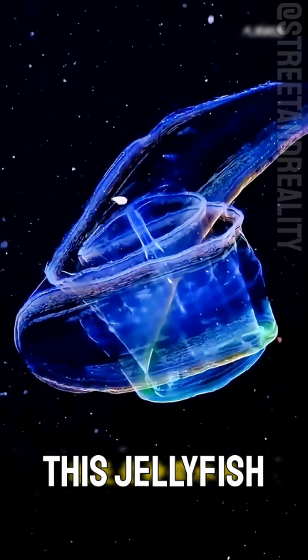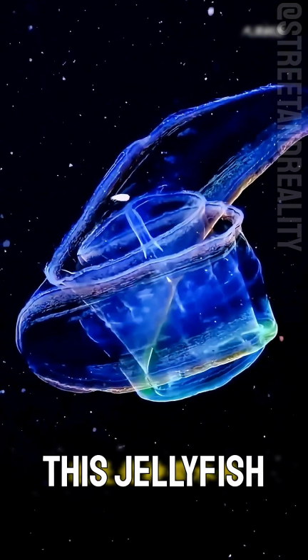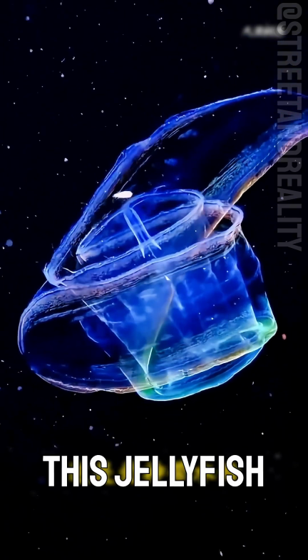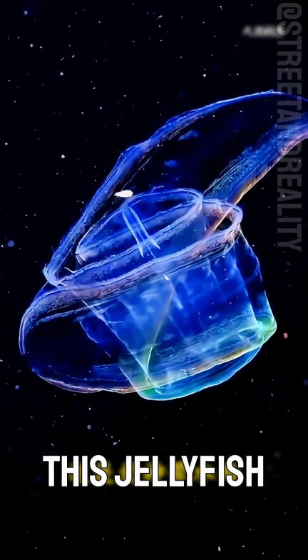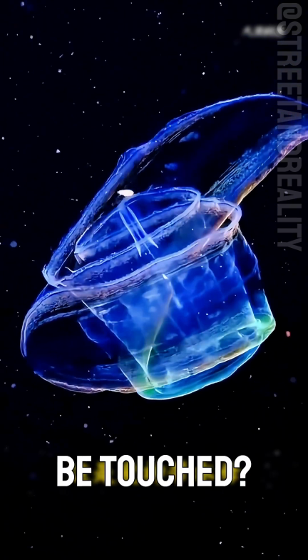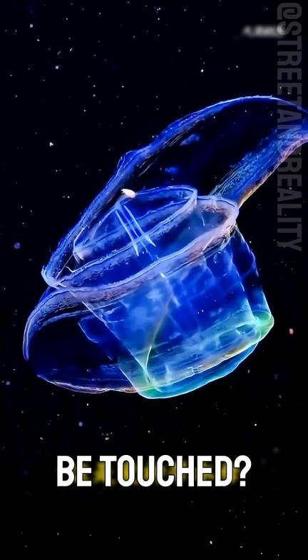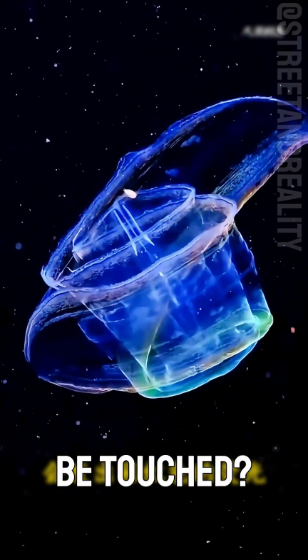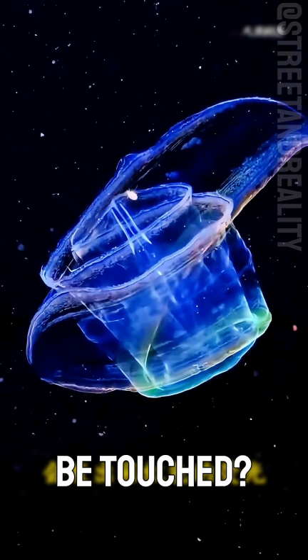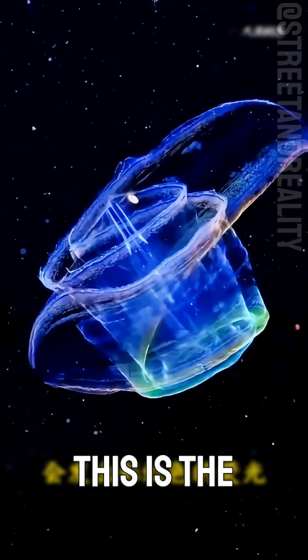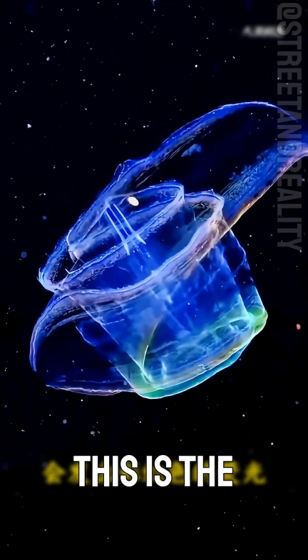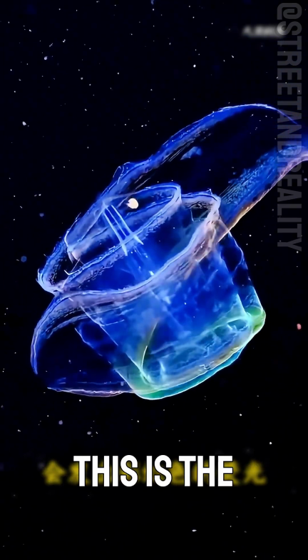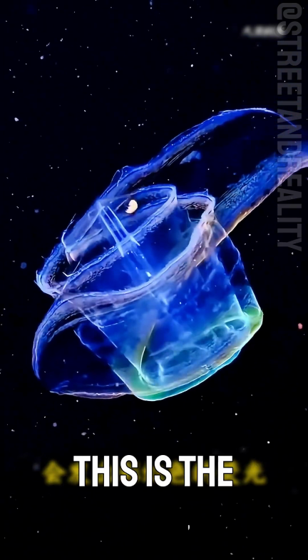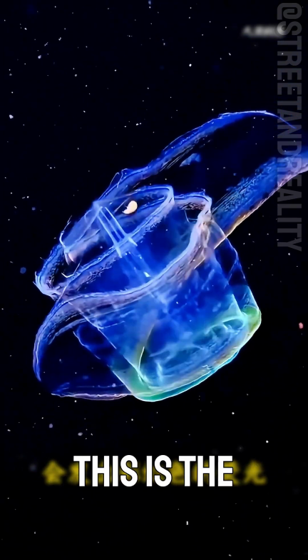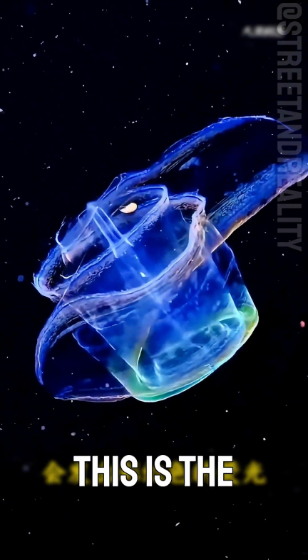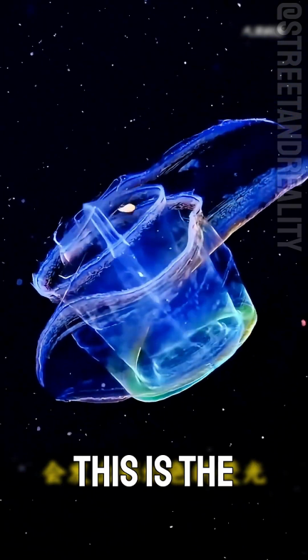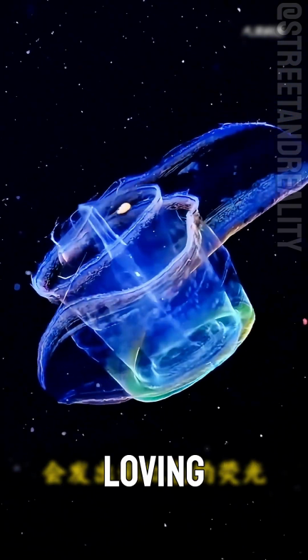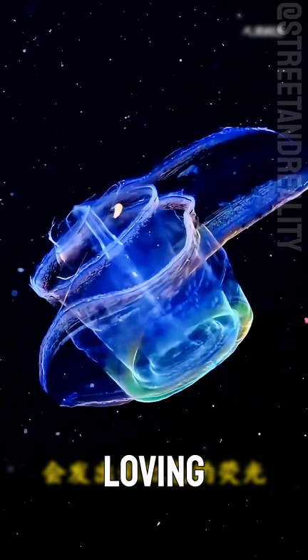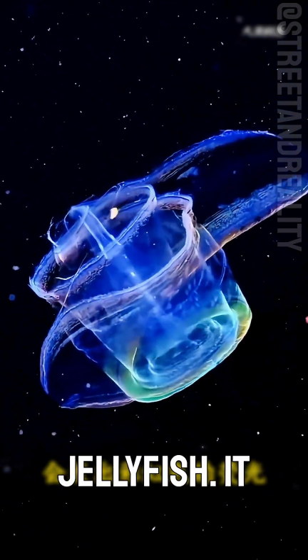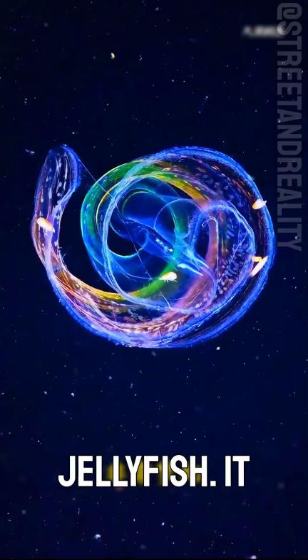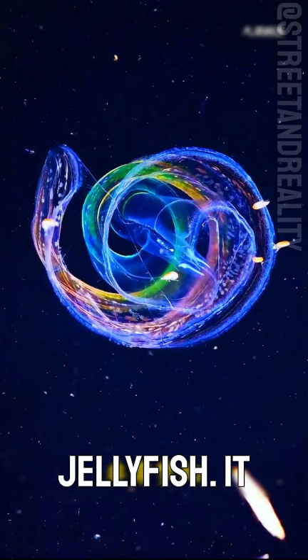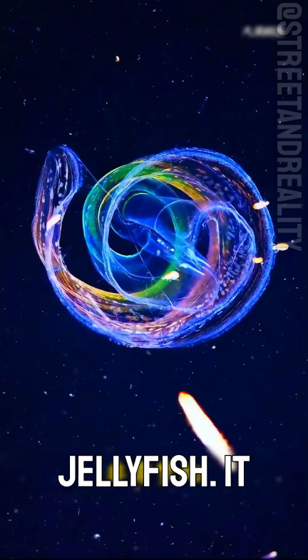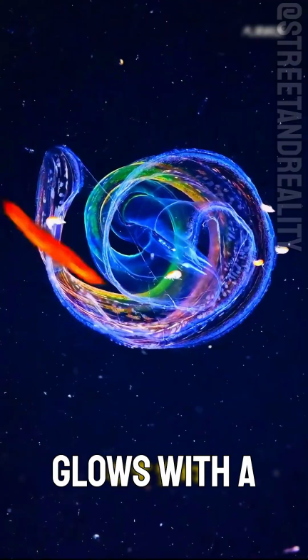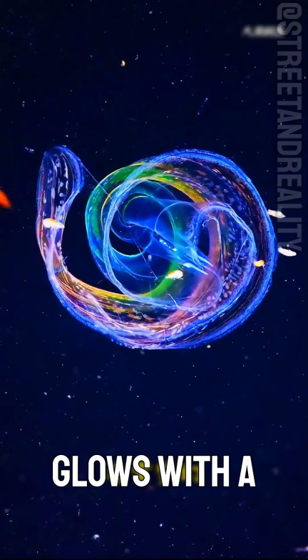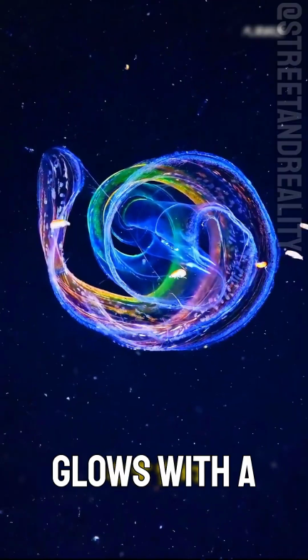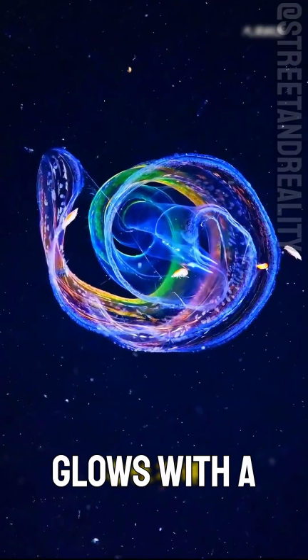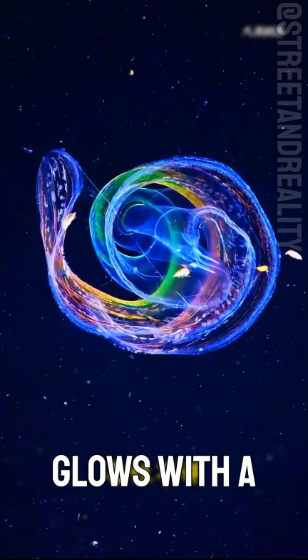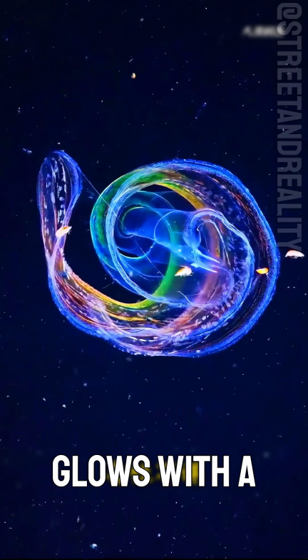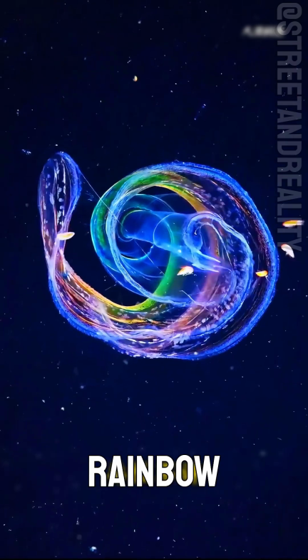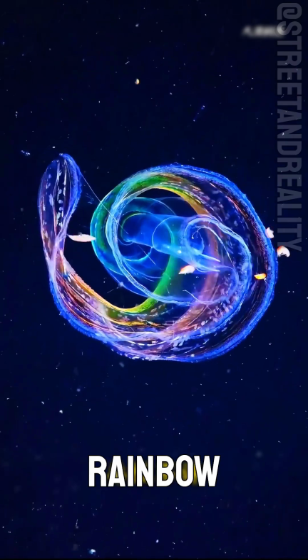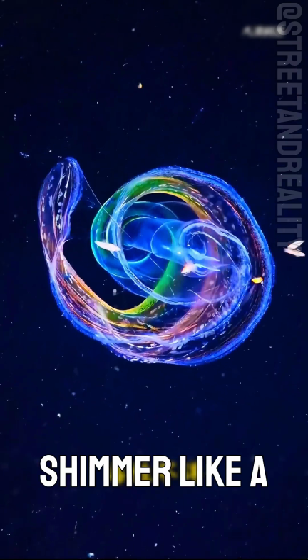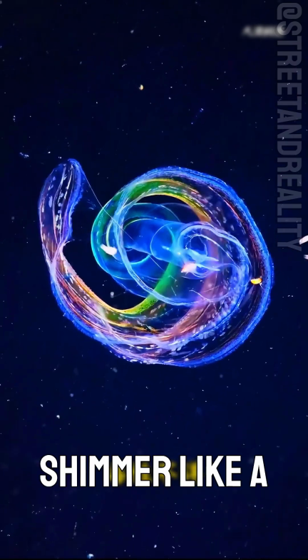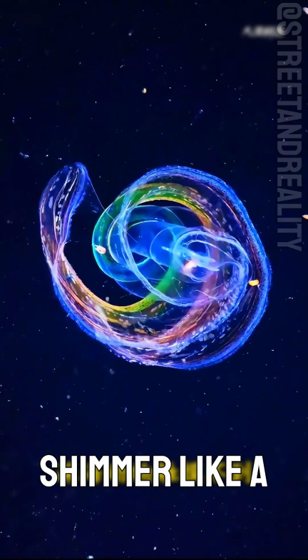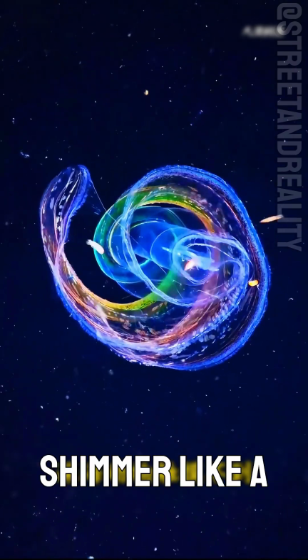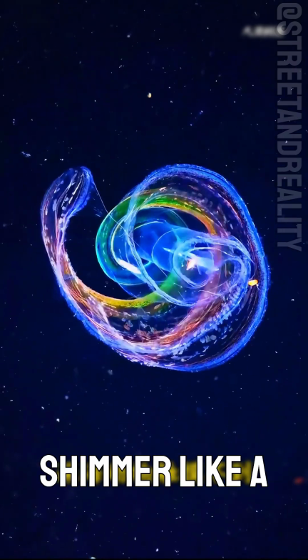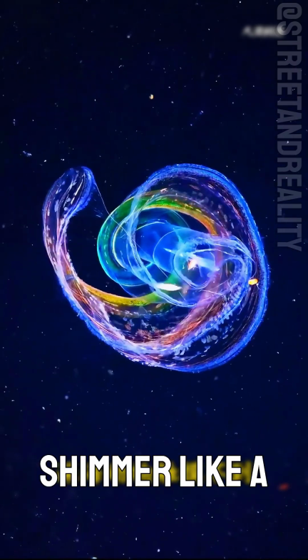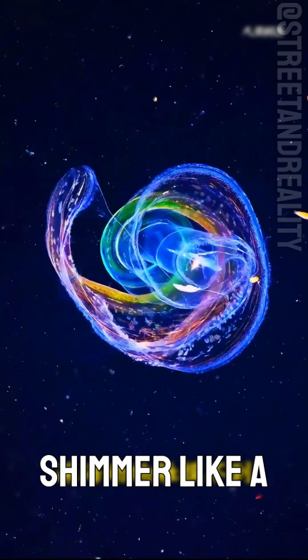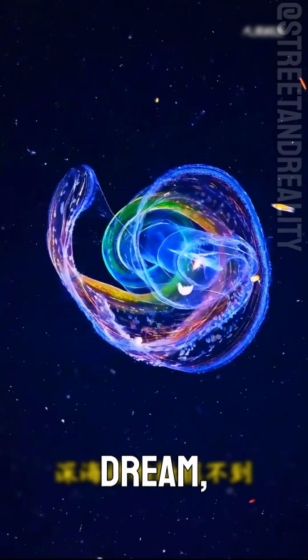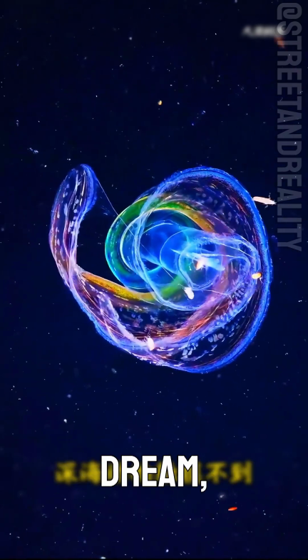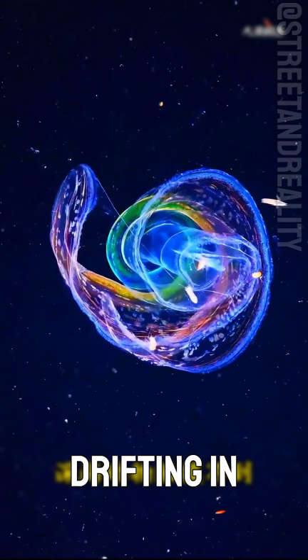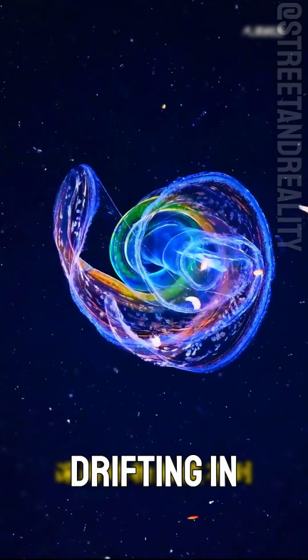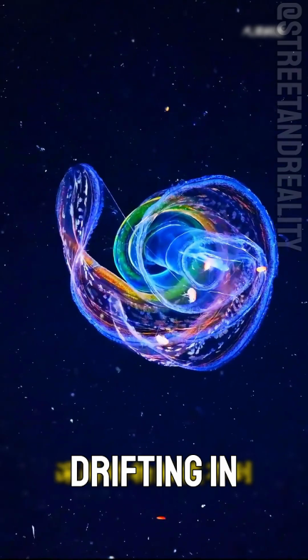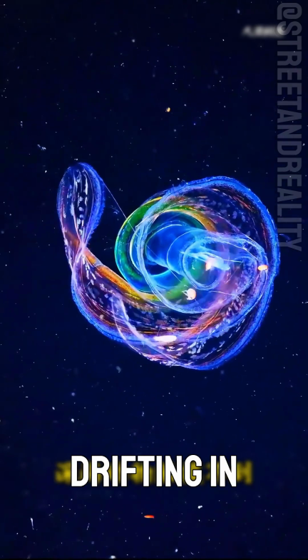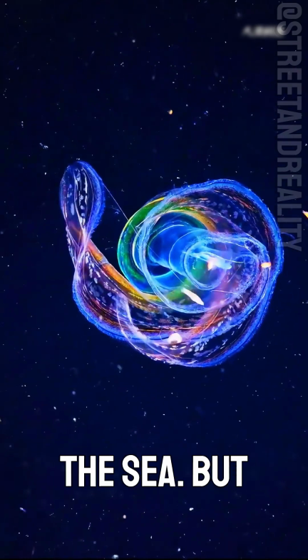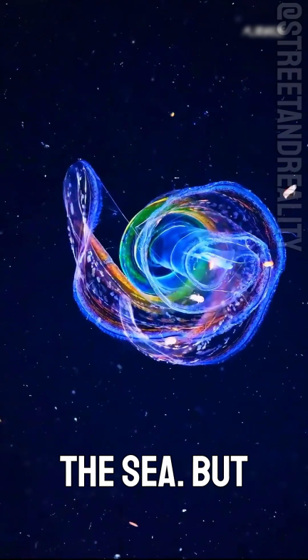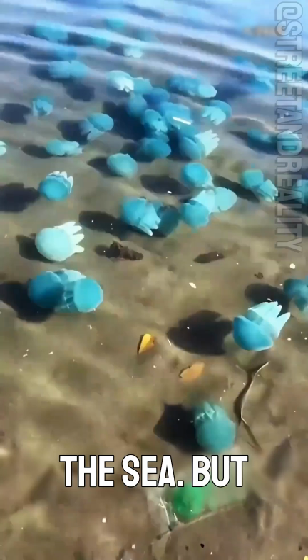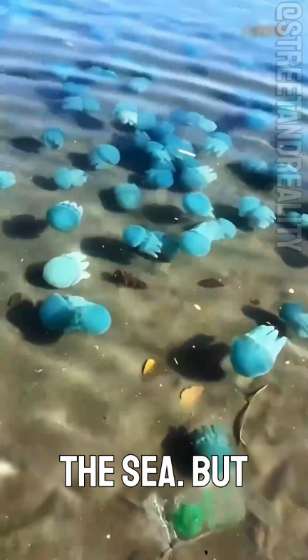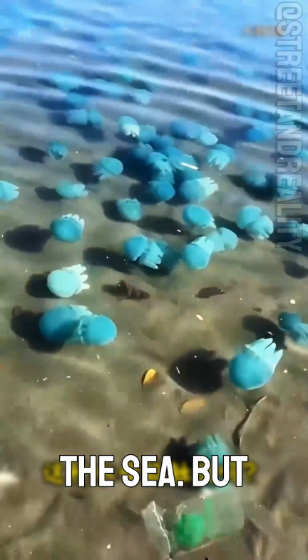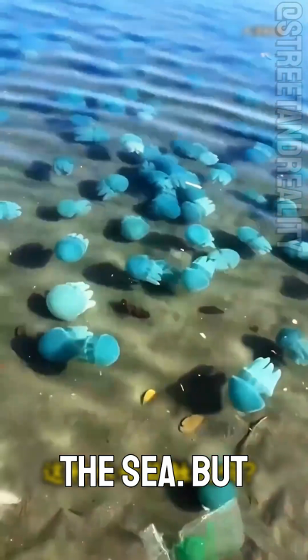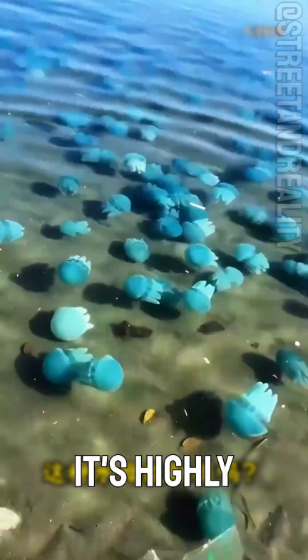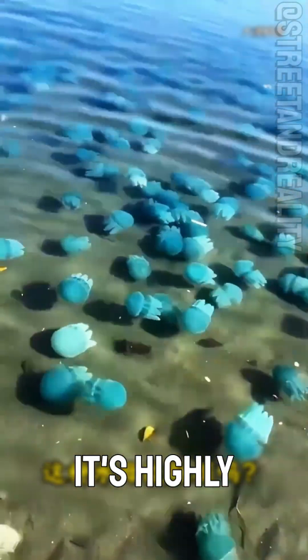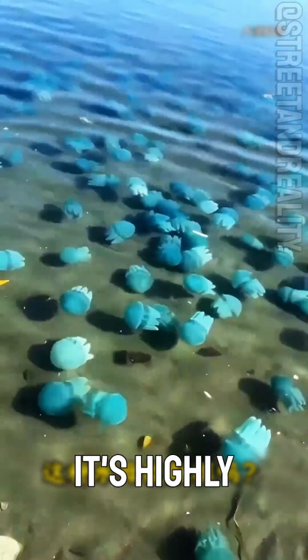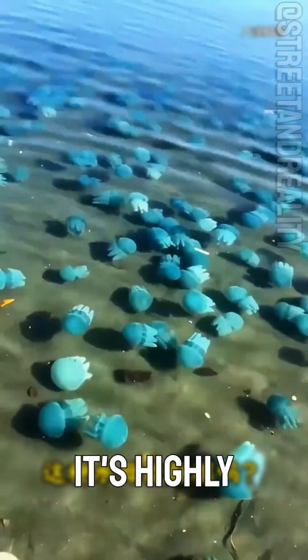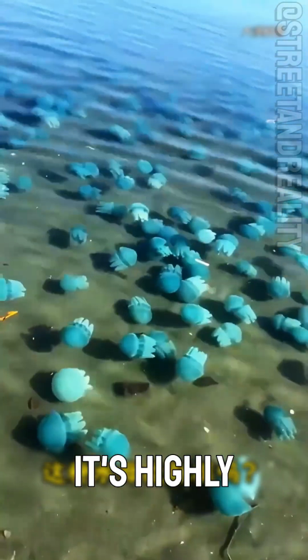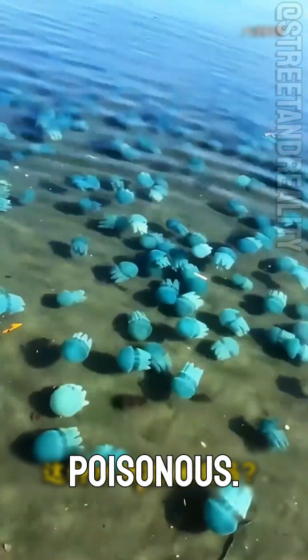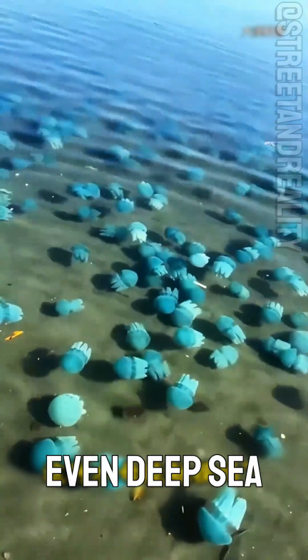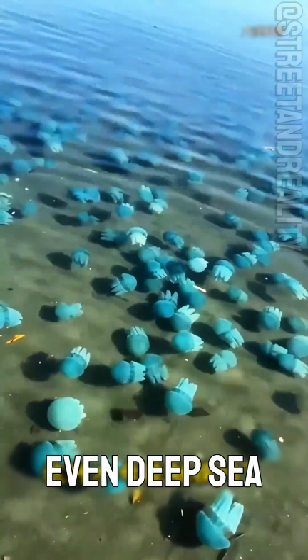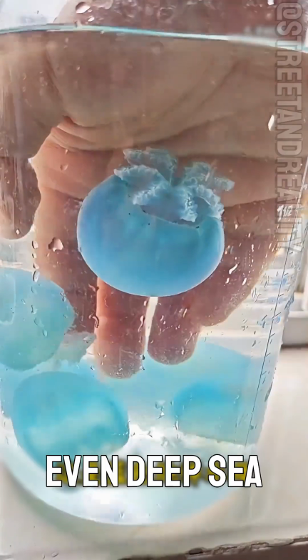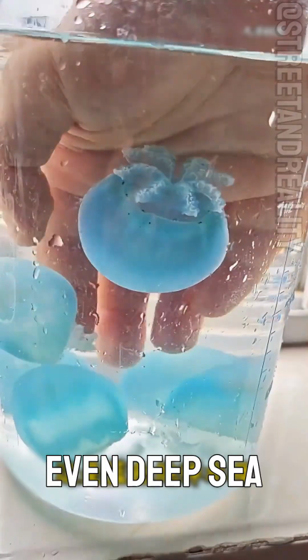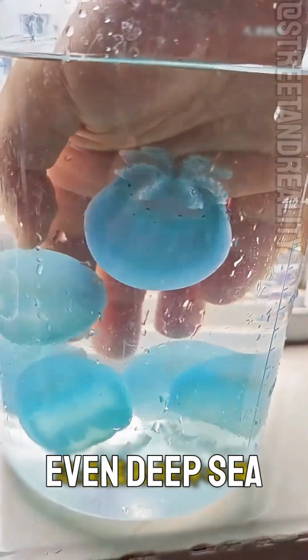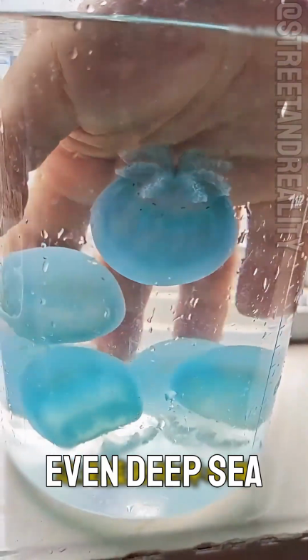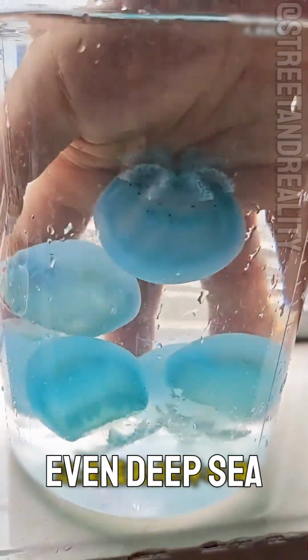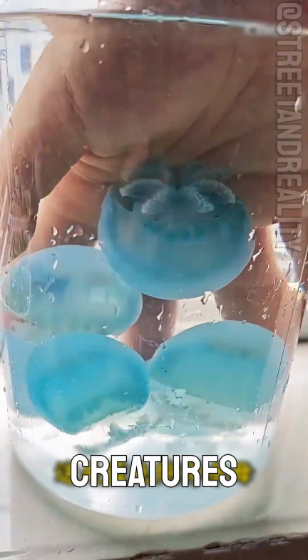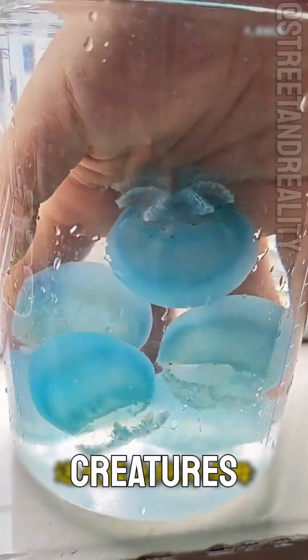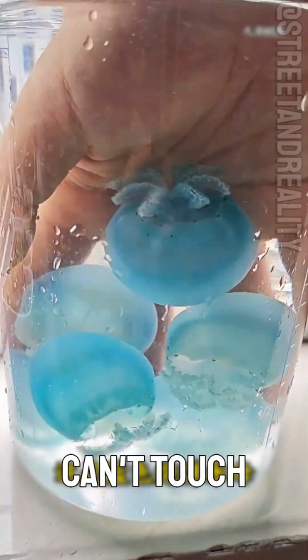Can this jellyfish be touched? This is the loving jellyfish. It glows with a rainbow shimmer, like a dream drifting in the sea, but it's highly poisonous. Even deep-sea creatures can't touch it.